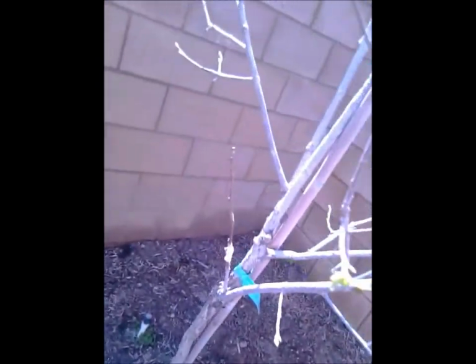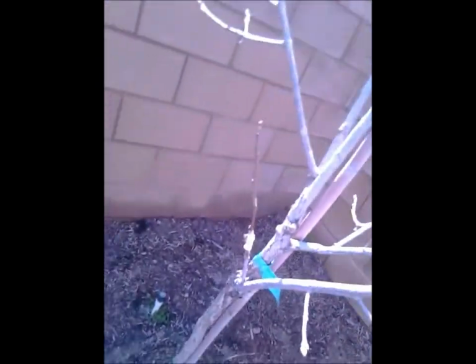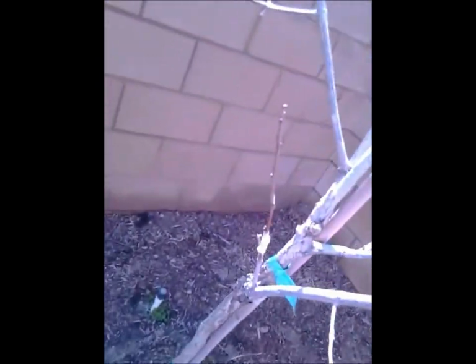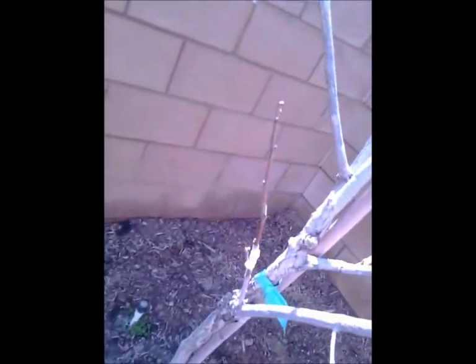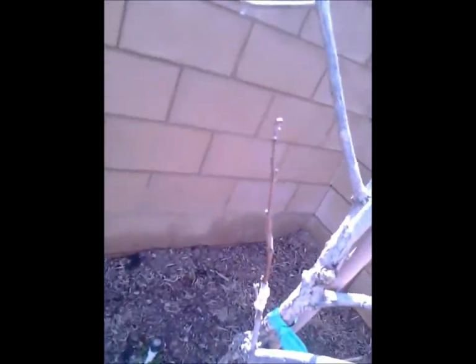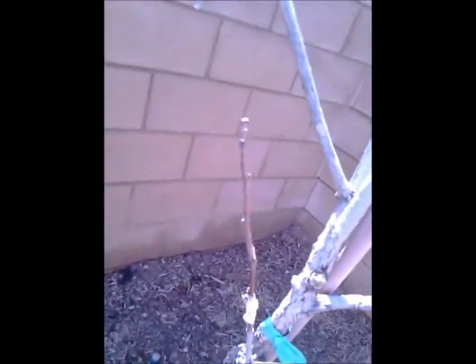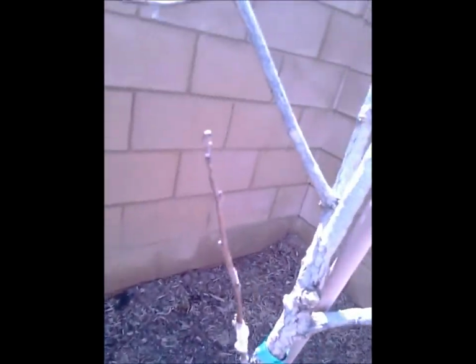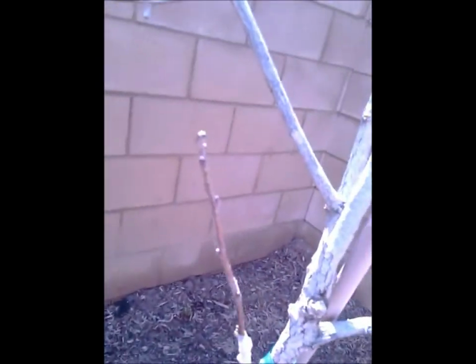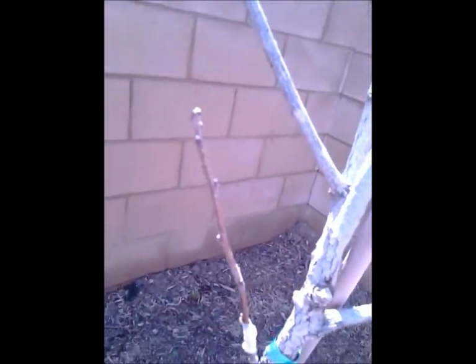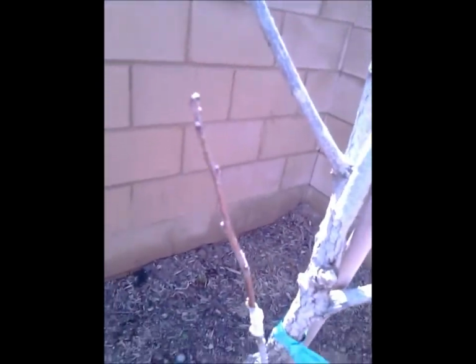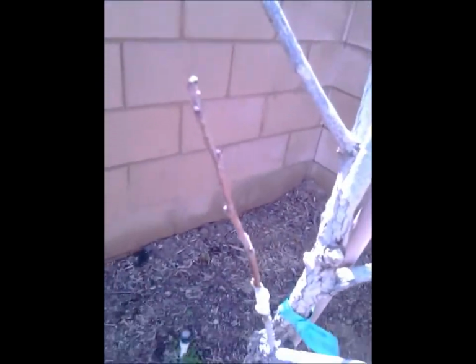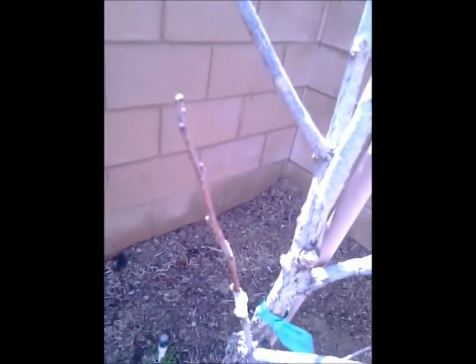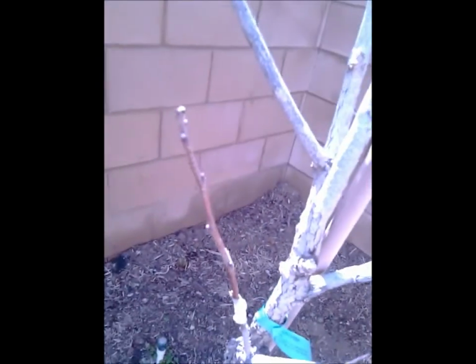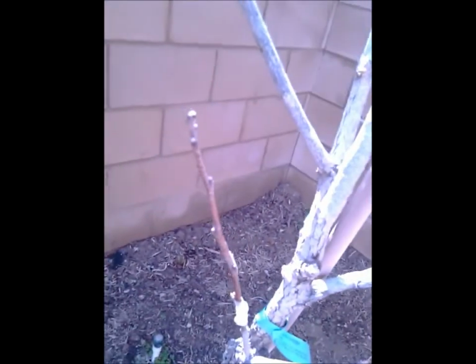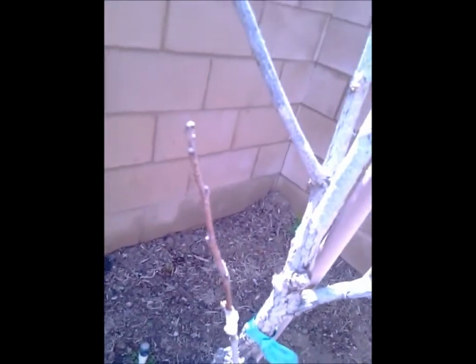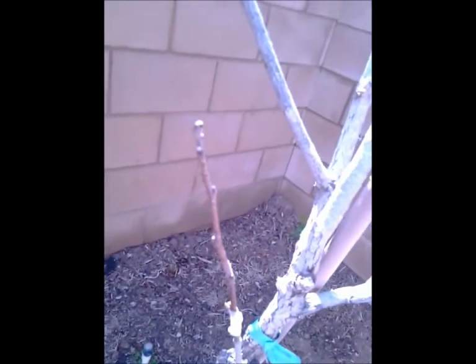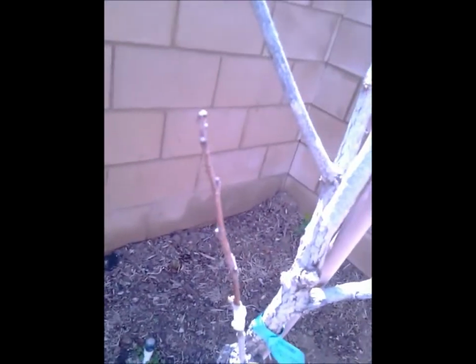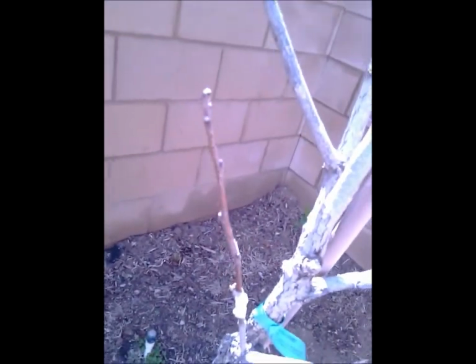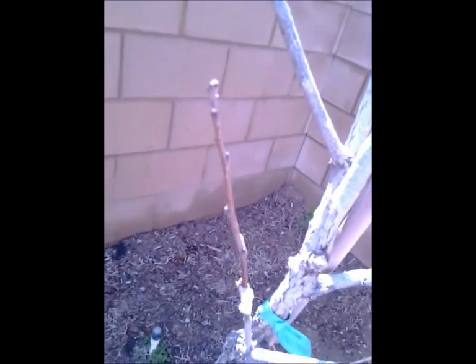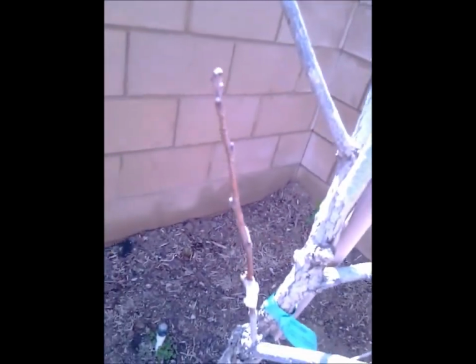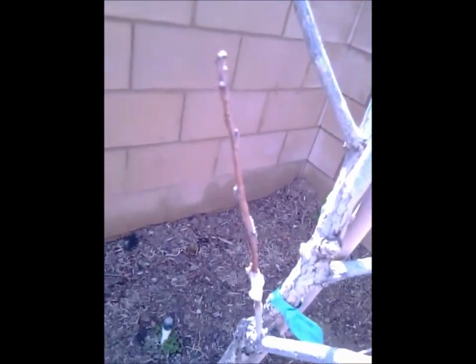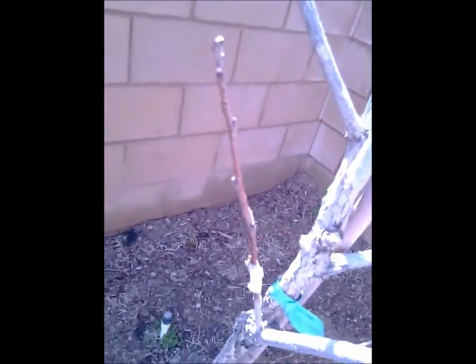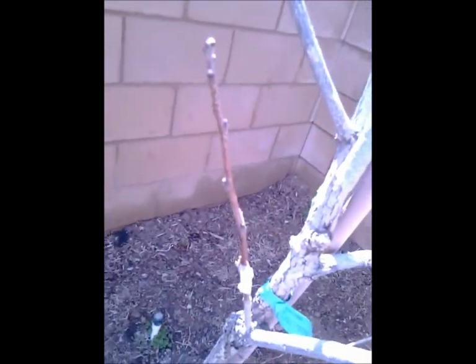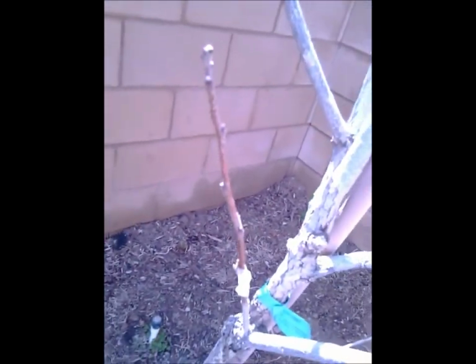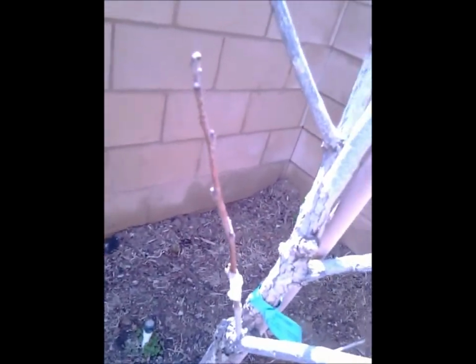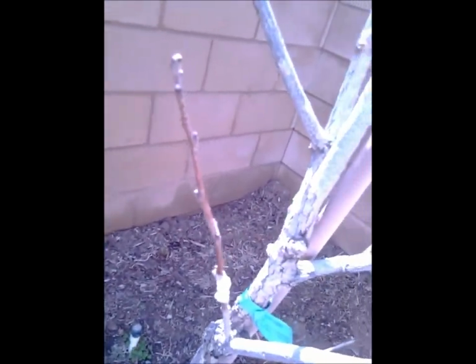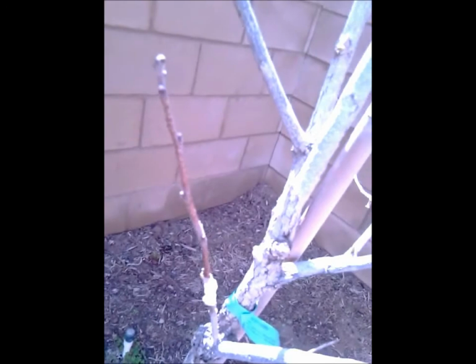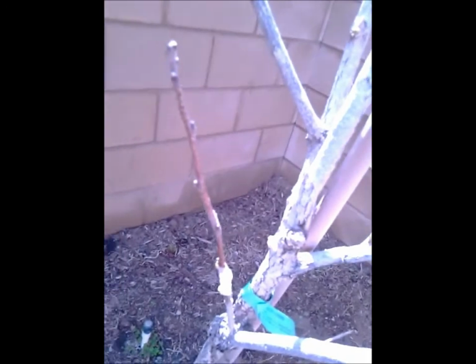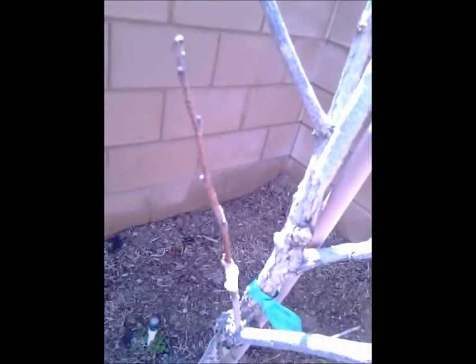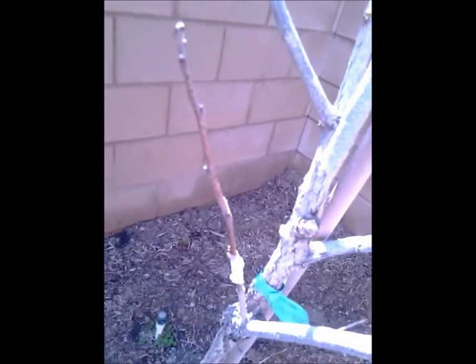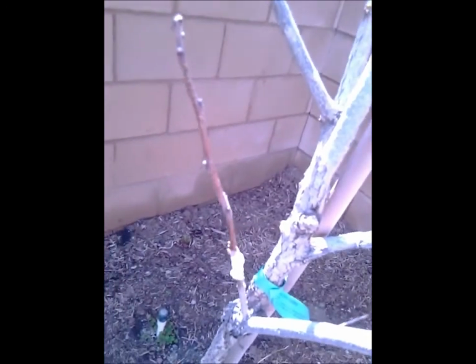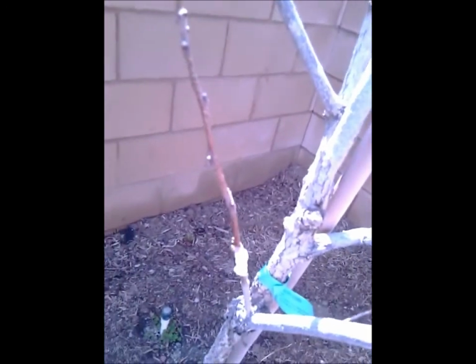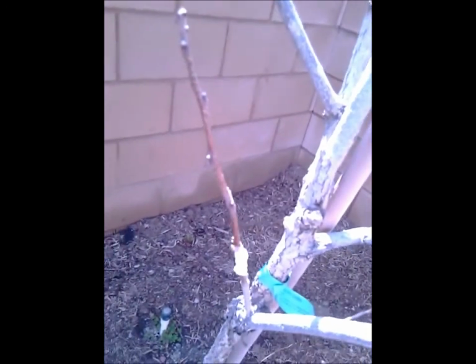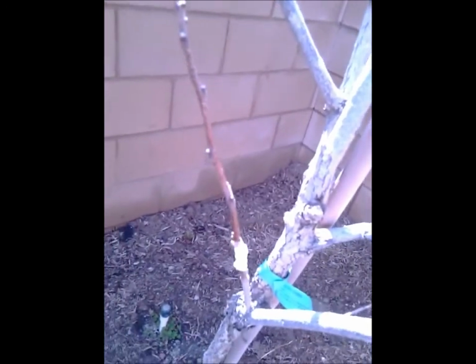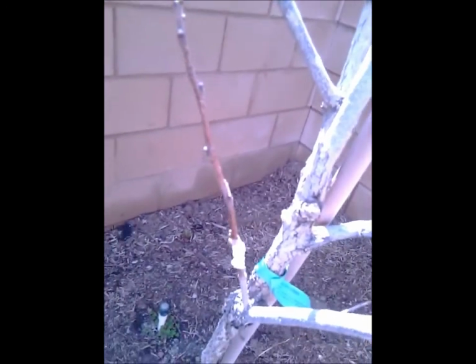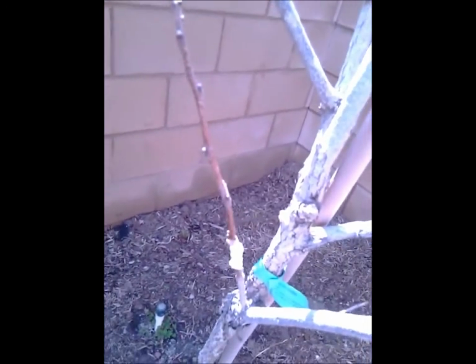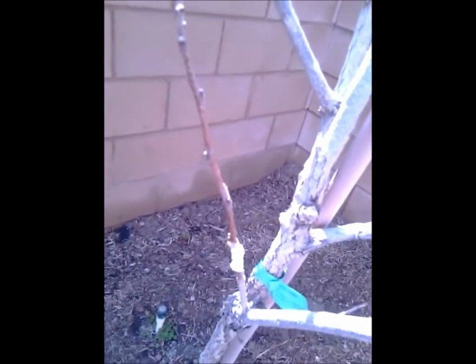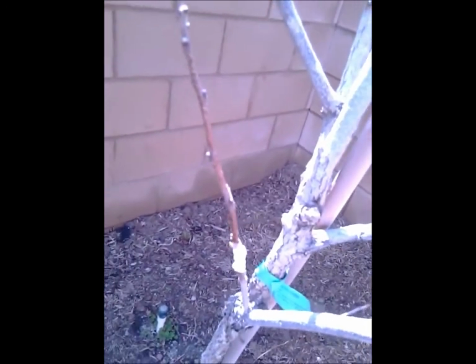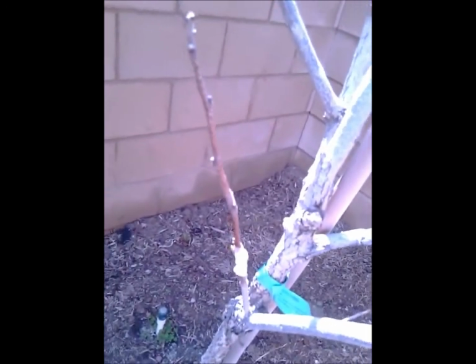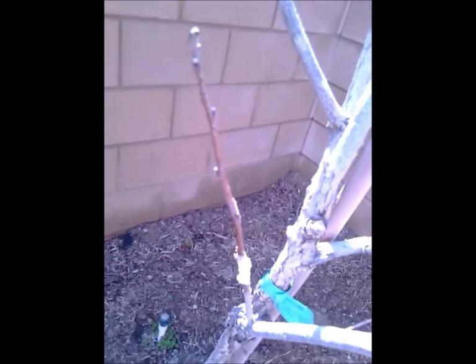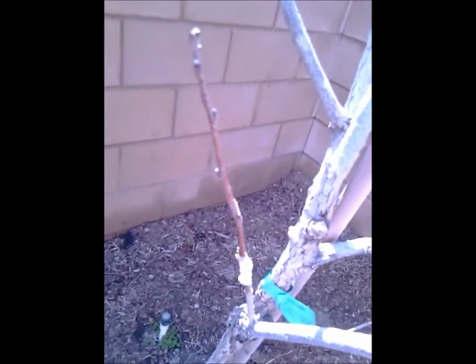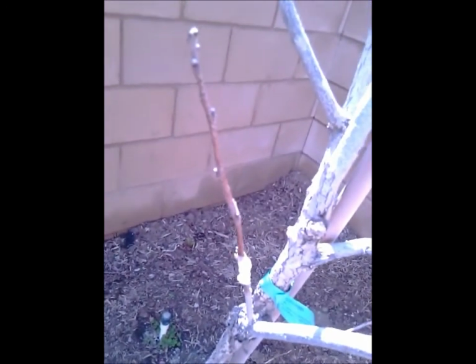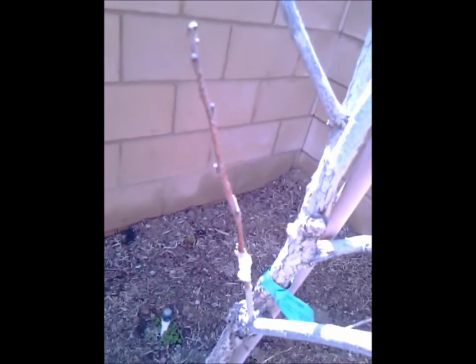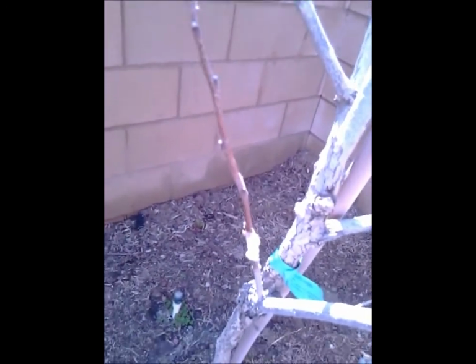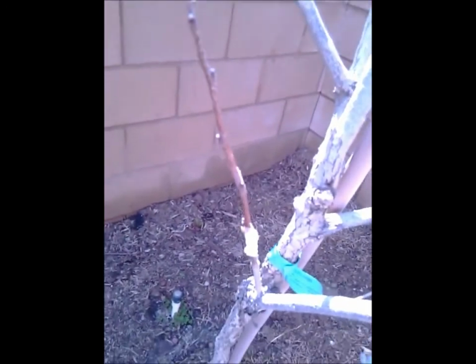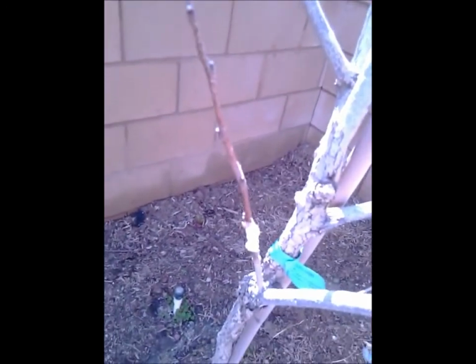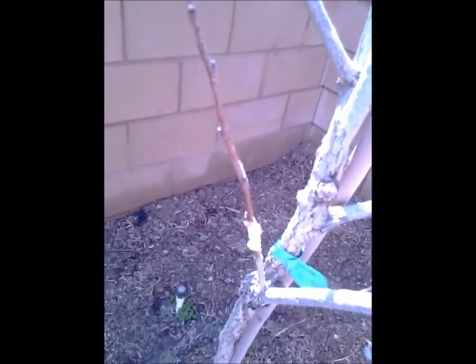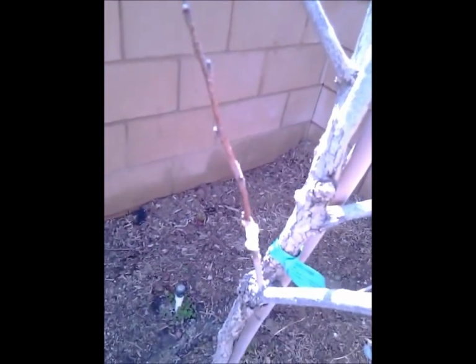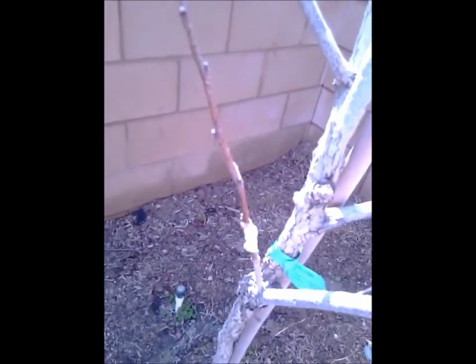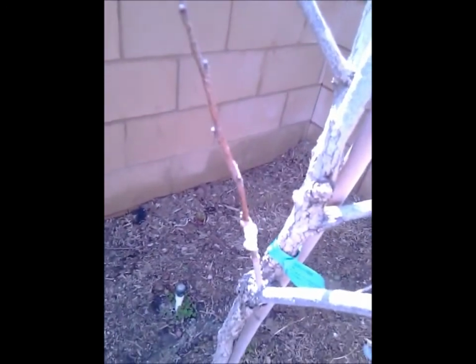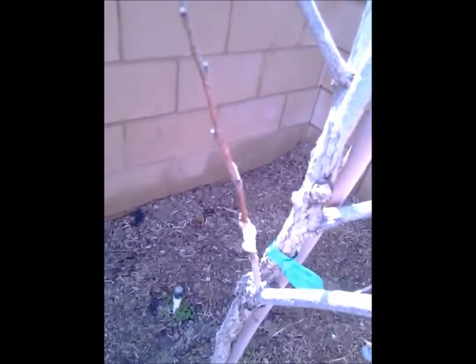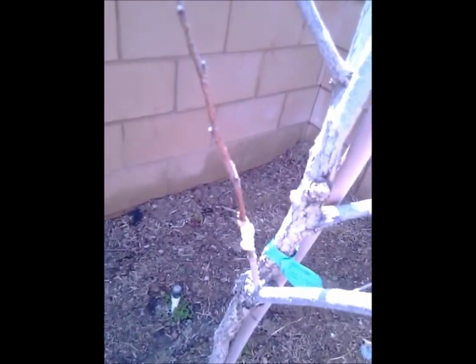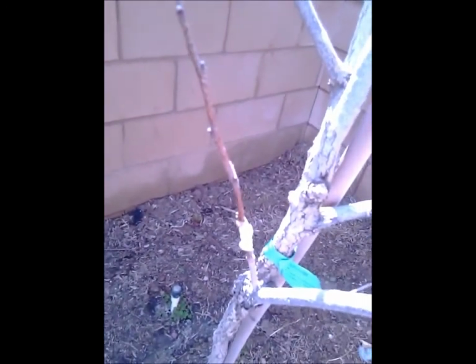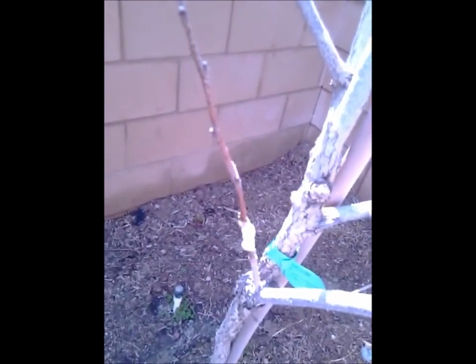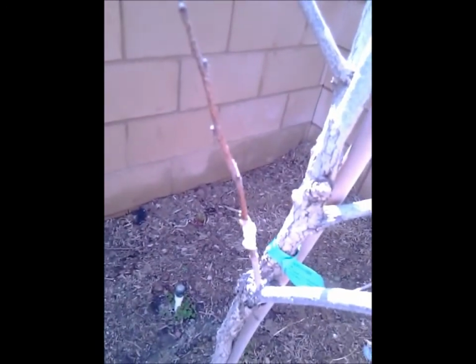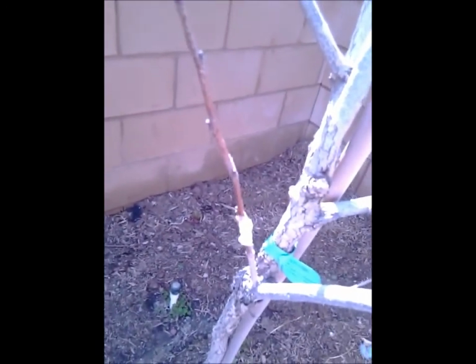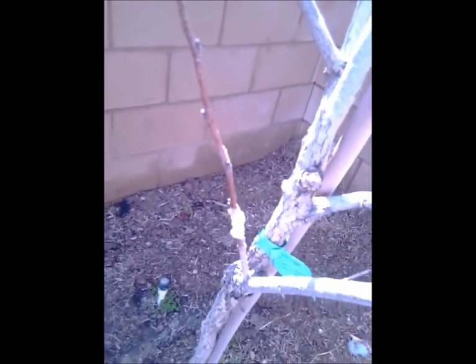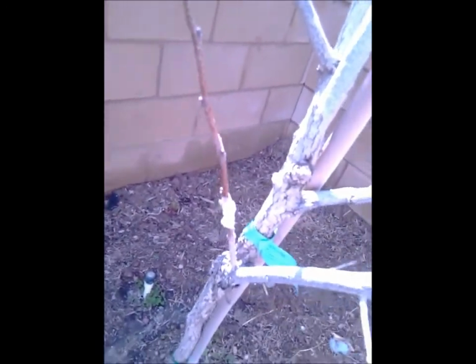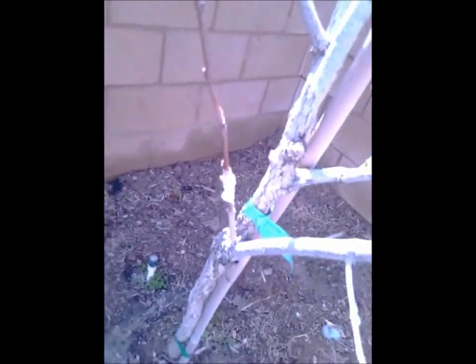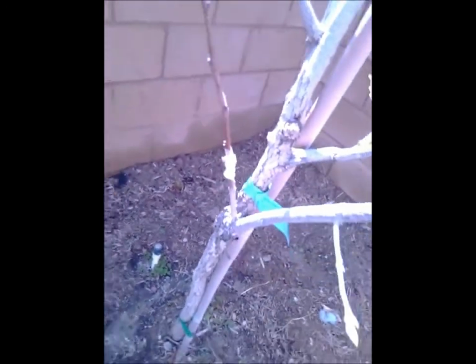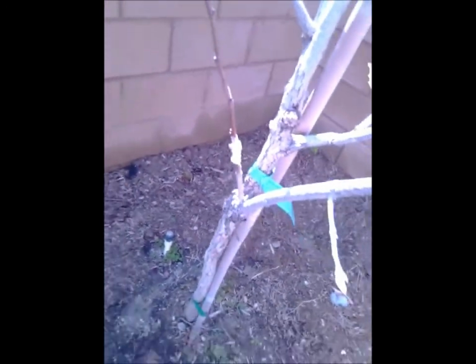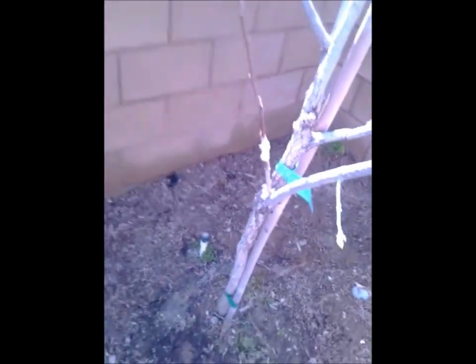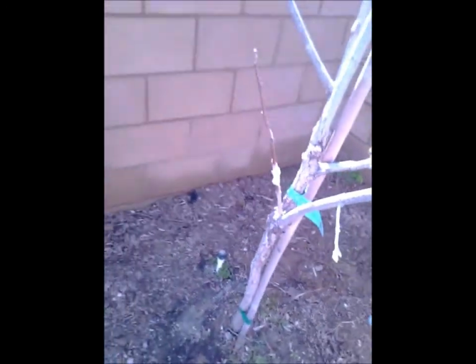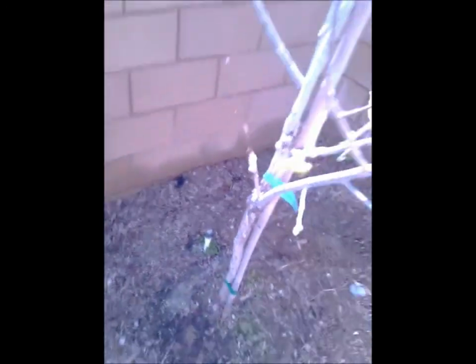I'm trying to graft the one I like onto the American persimmon to see if I can make a better one. So I'm trying.